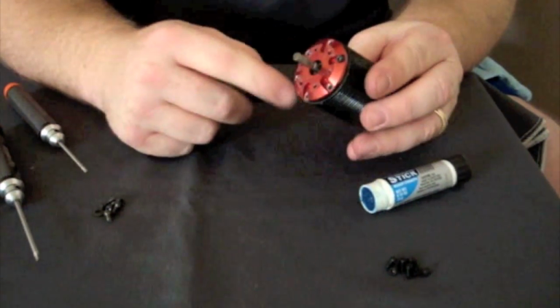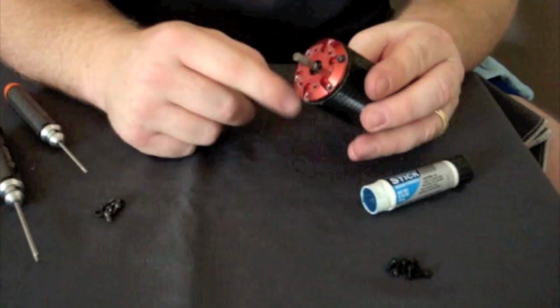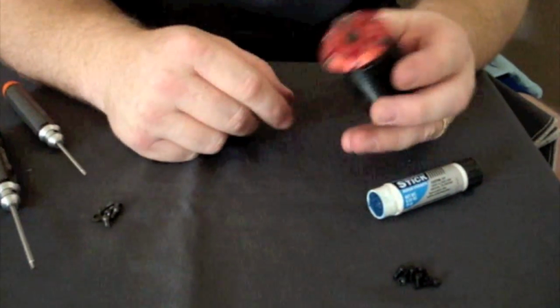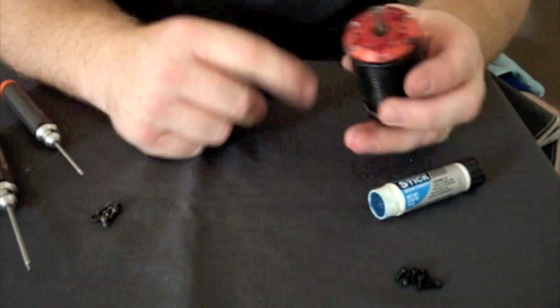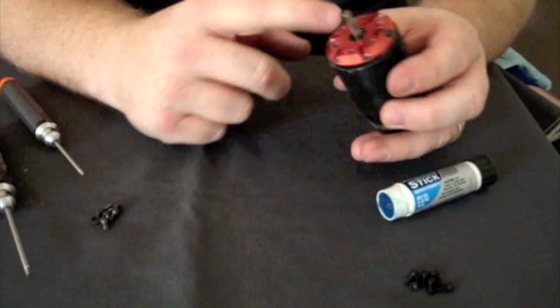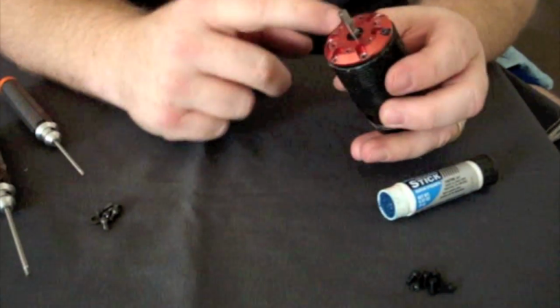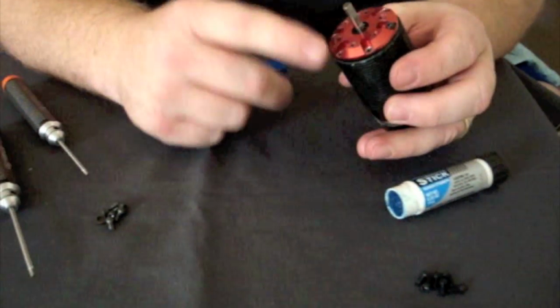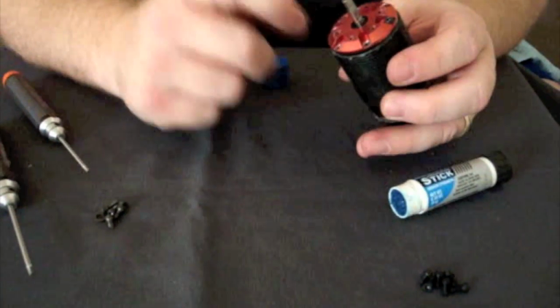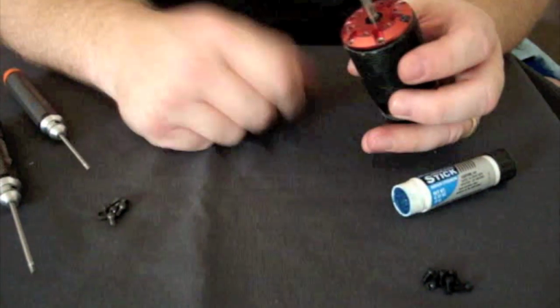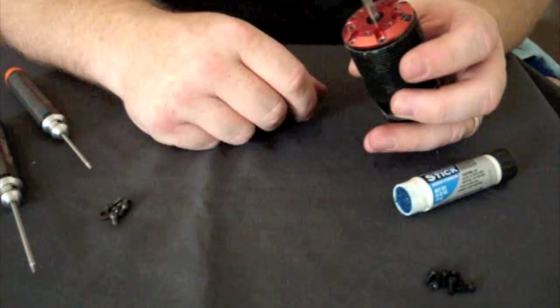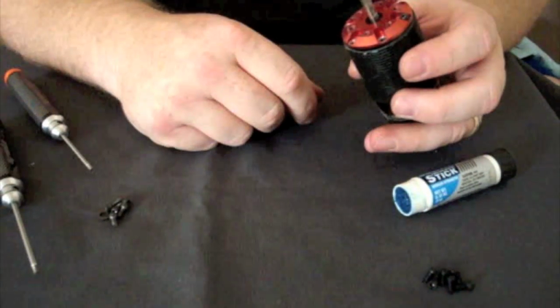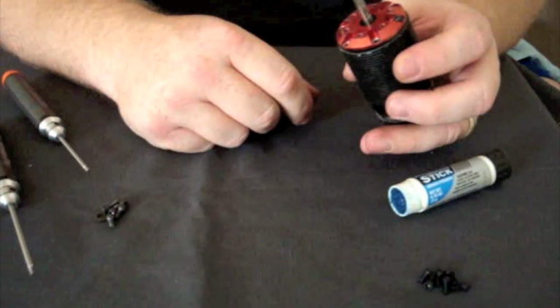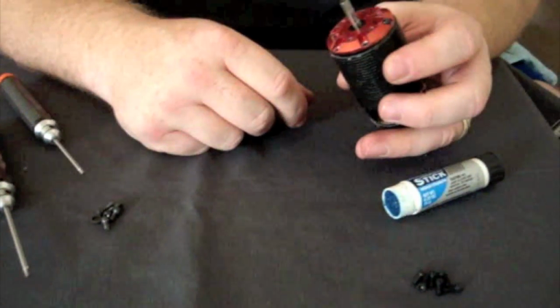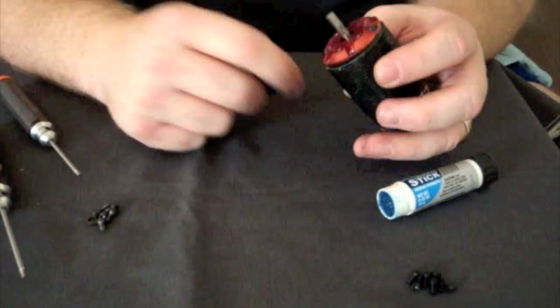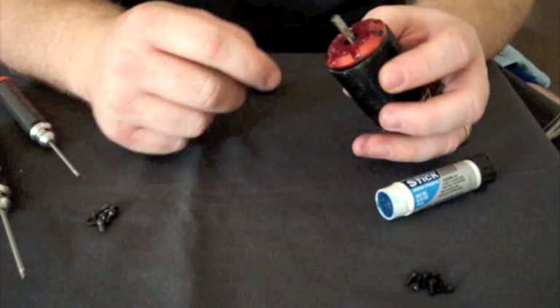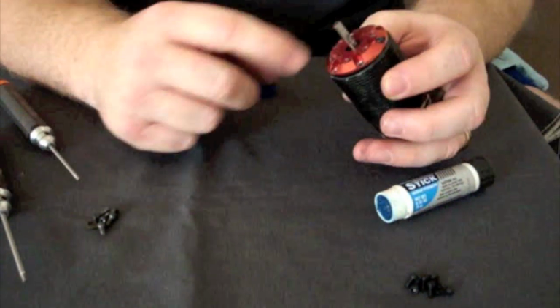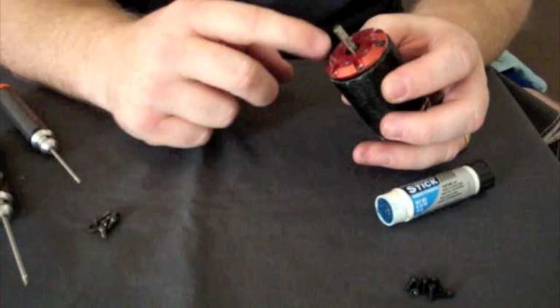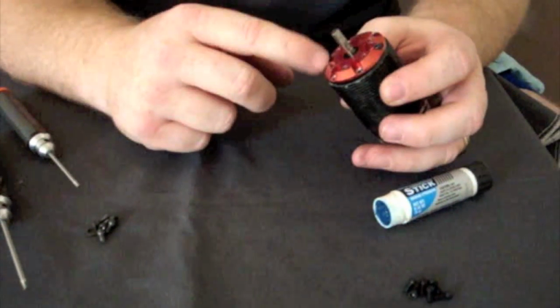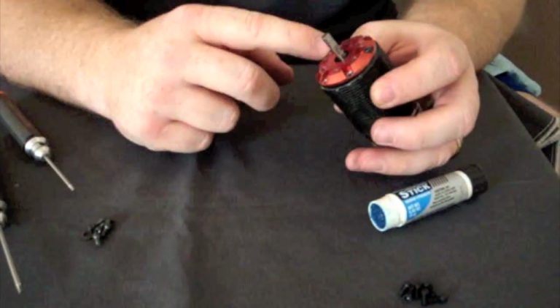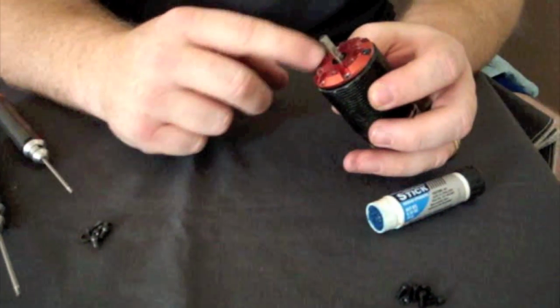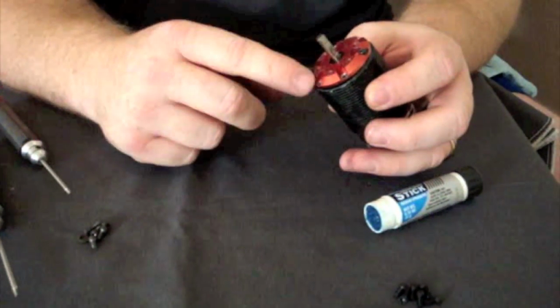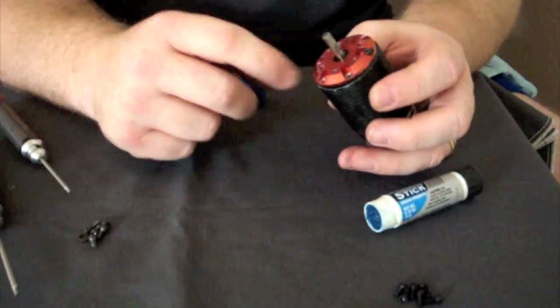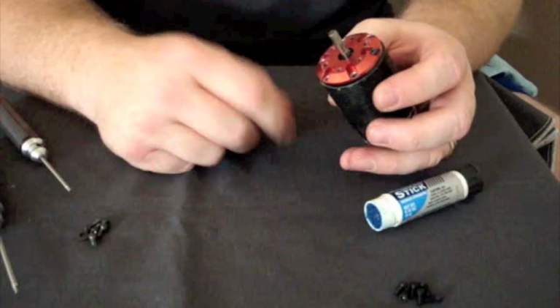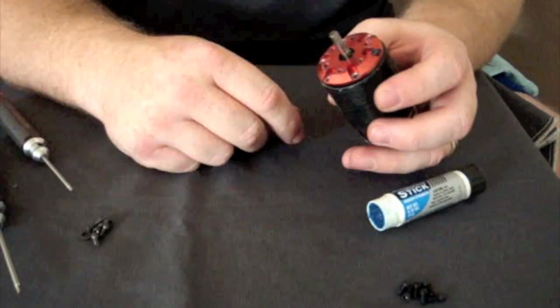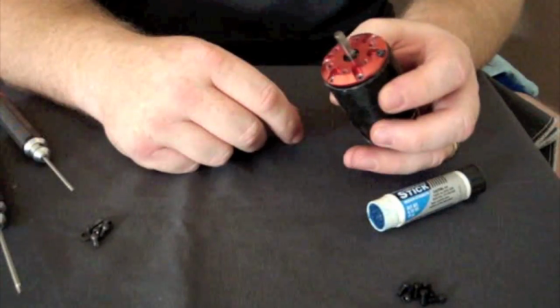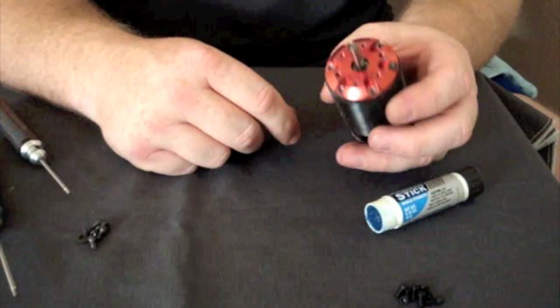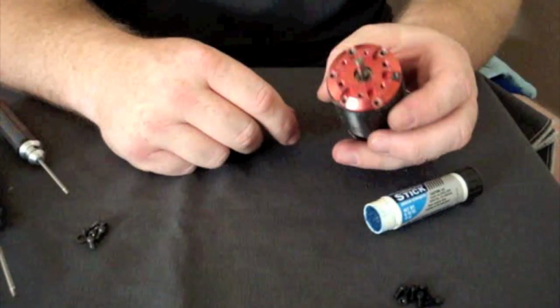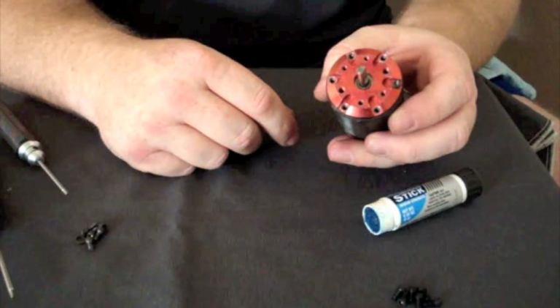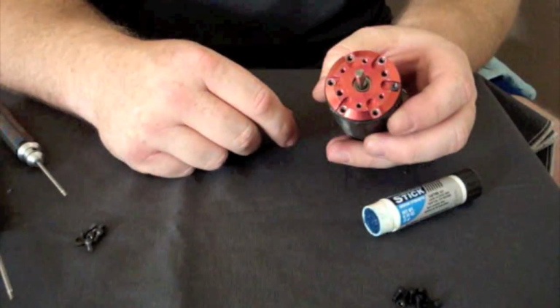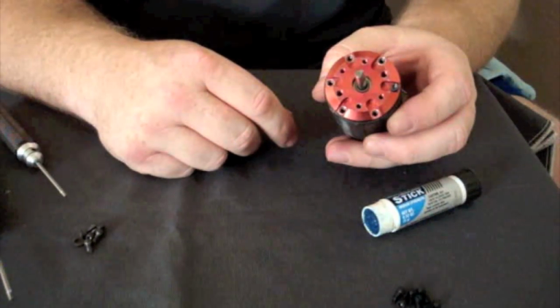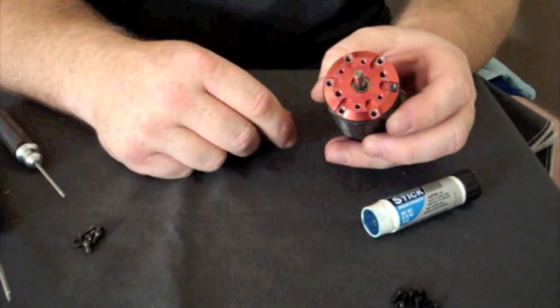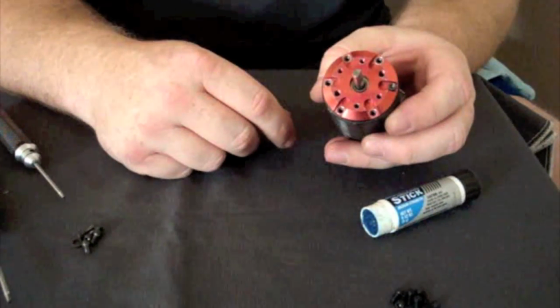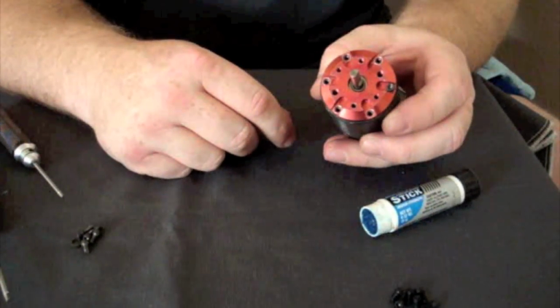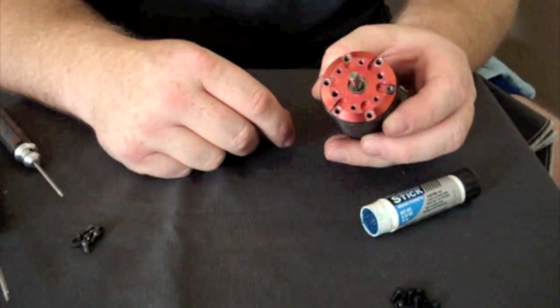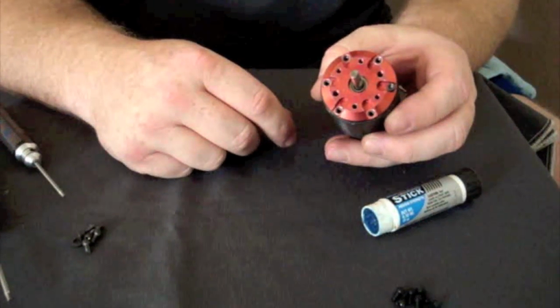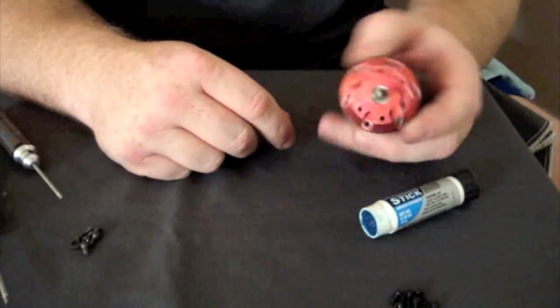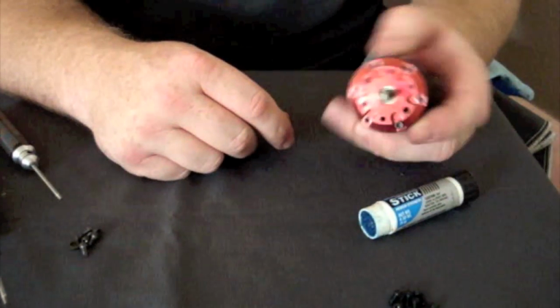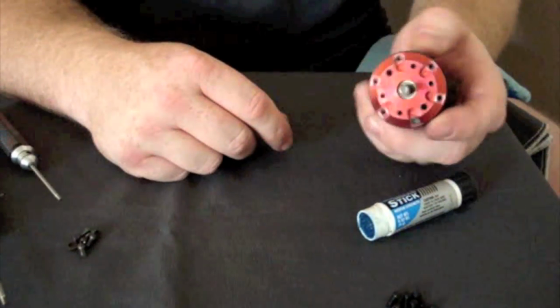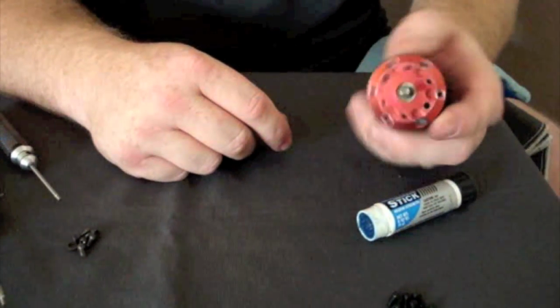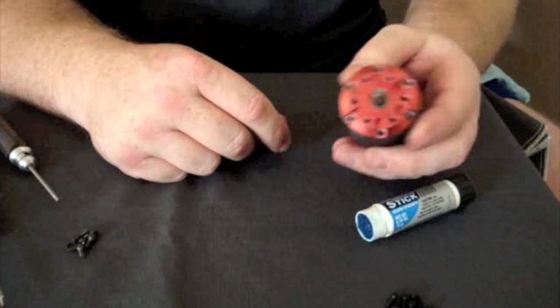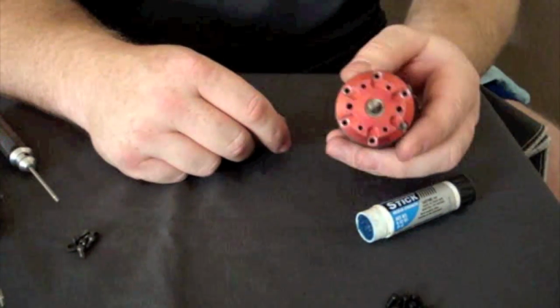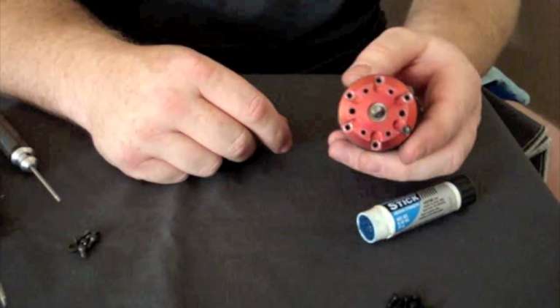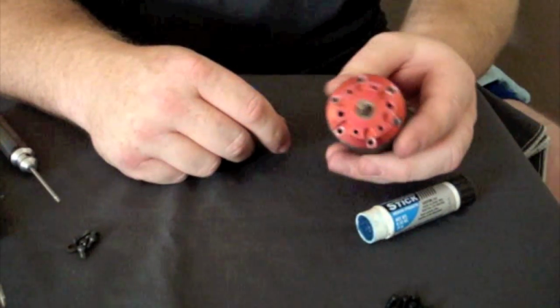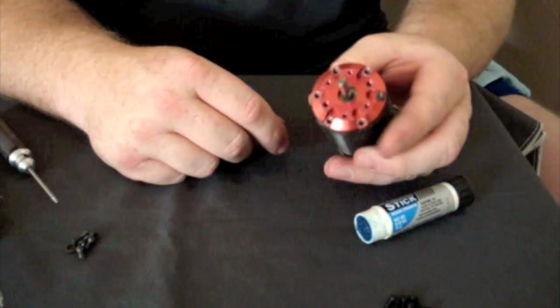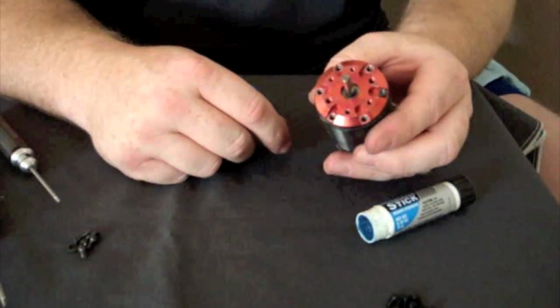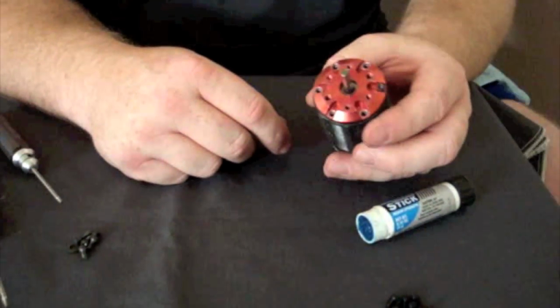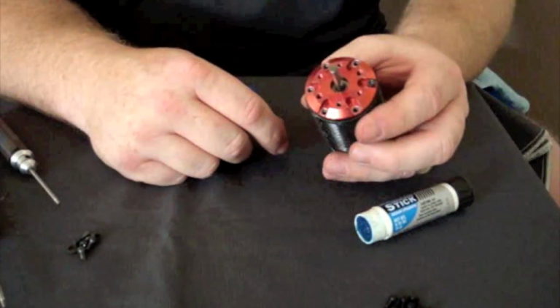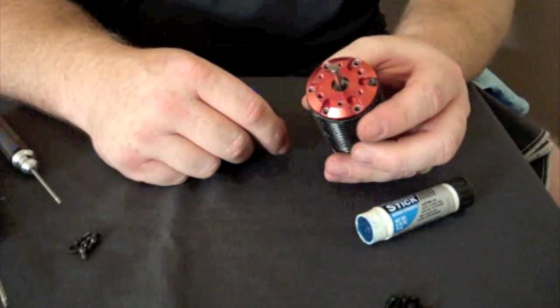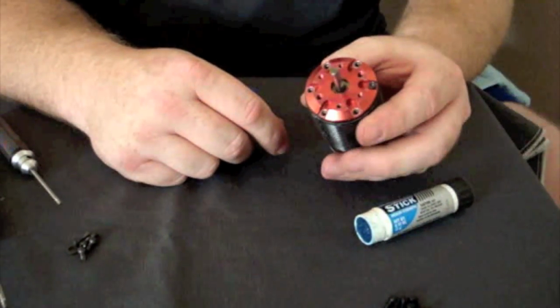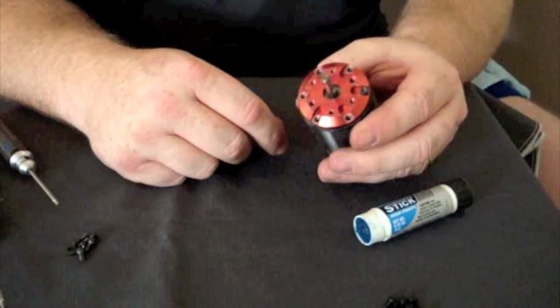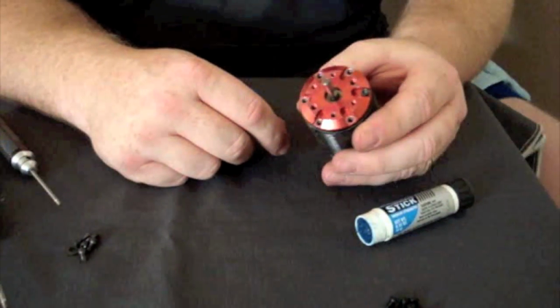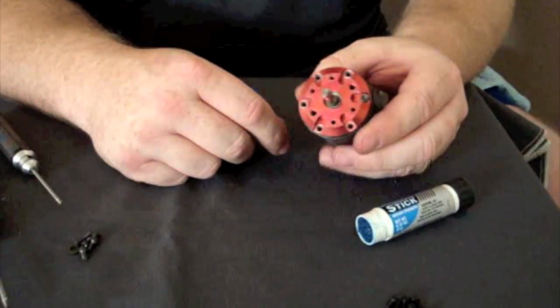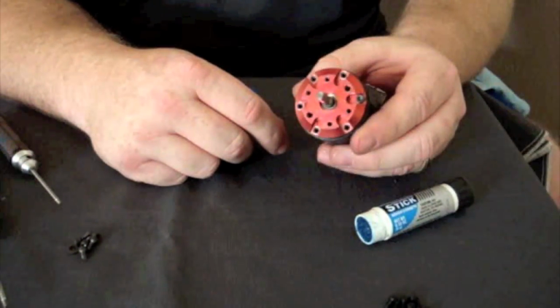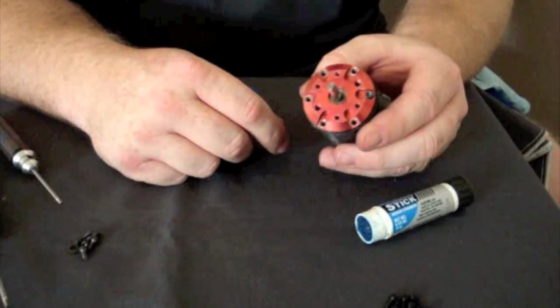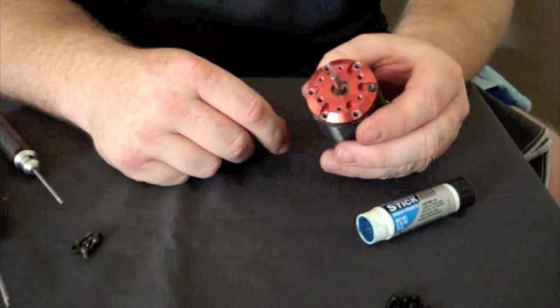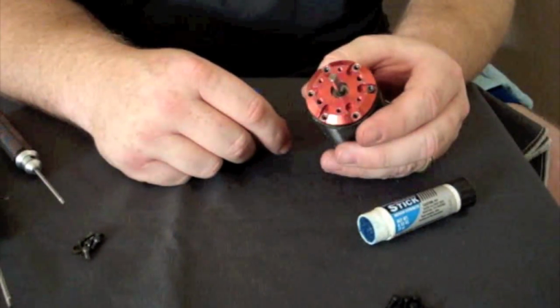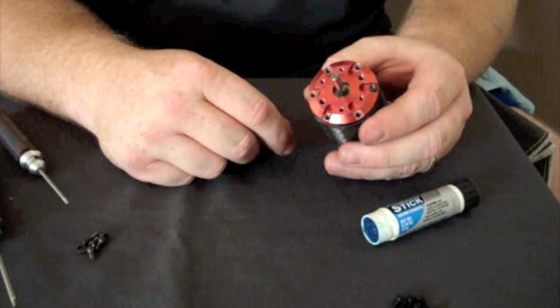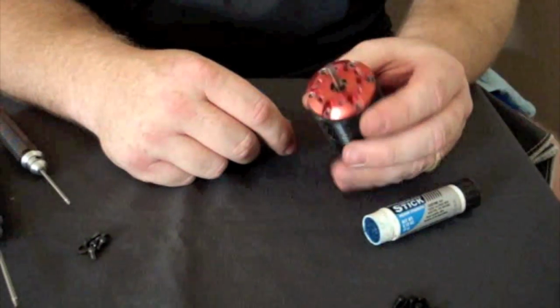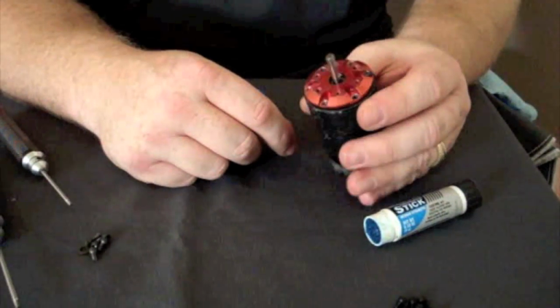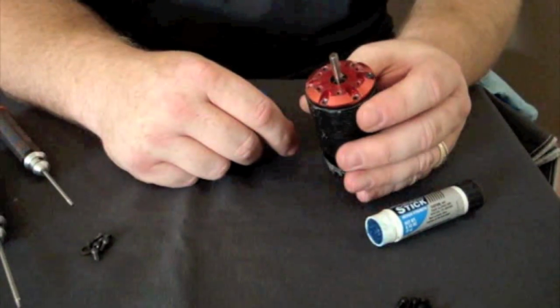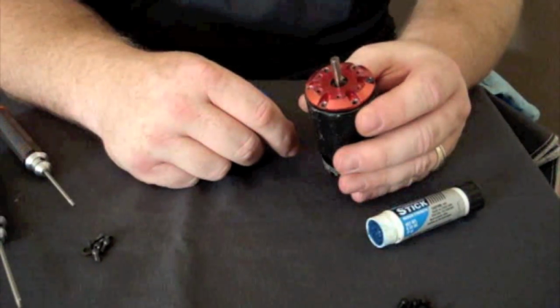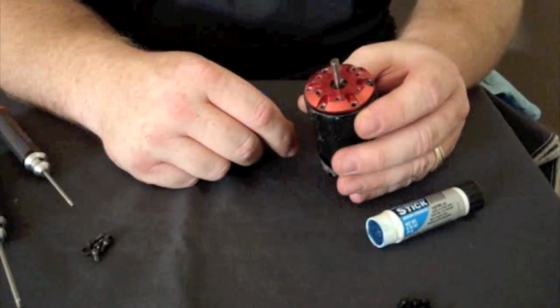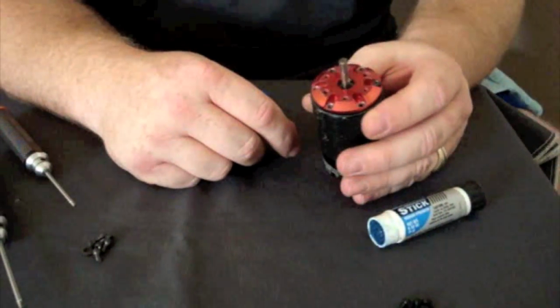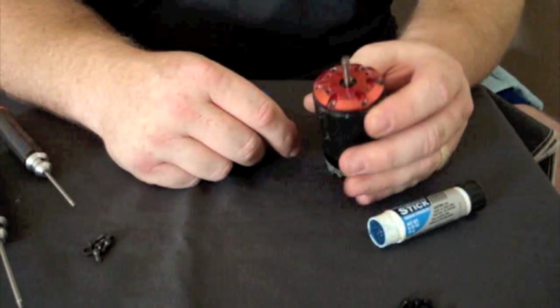Just finished putting the motor back together. I always inspect the holes to make sure nothing is stripping out on me. And that's how you do the maintenance on a Tekken Redline T8 8-scale motor.